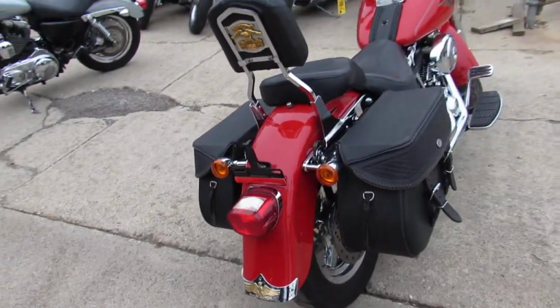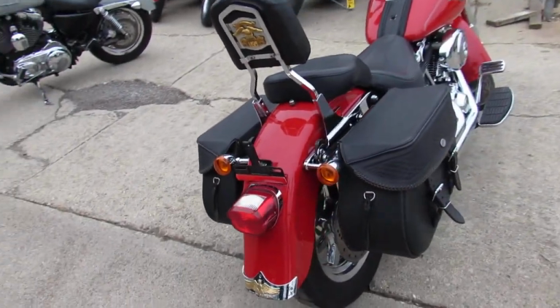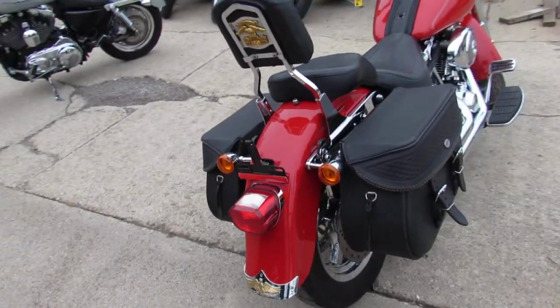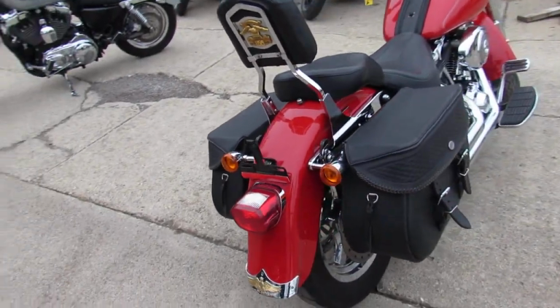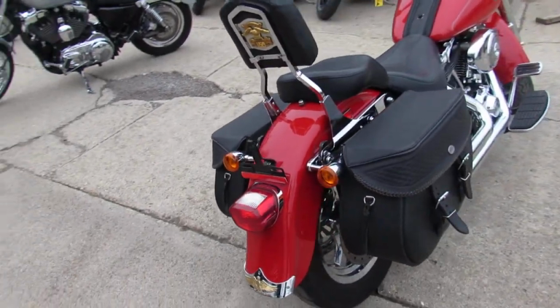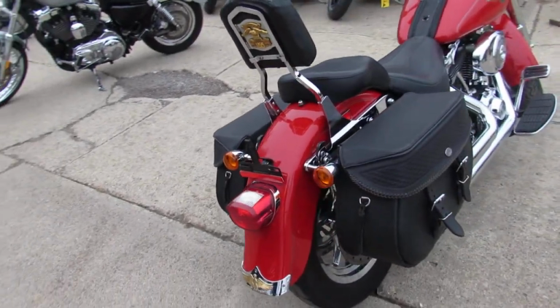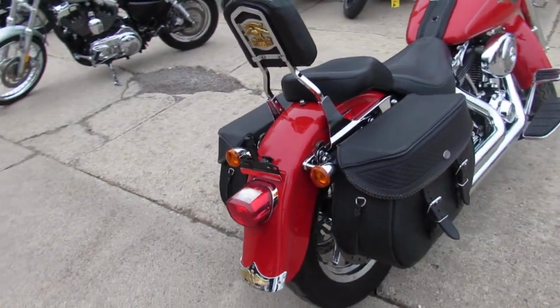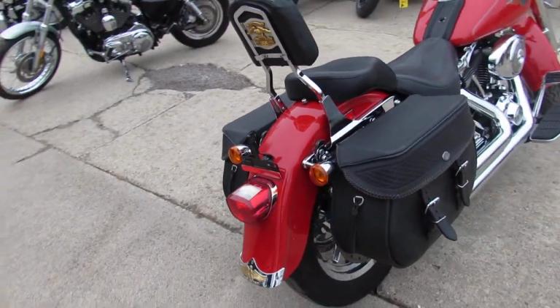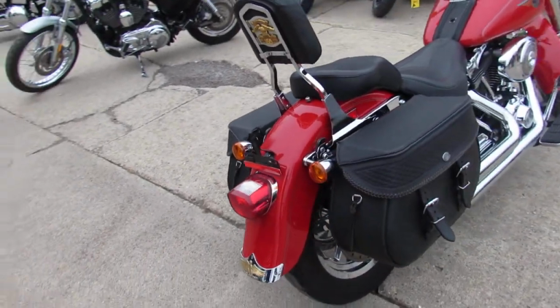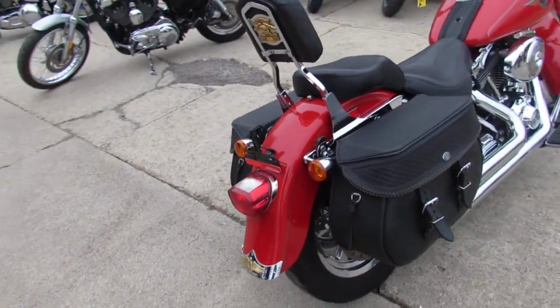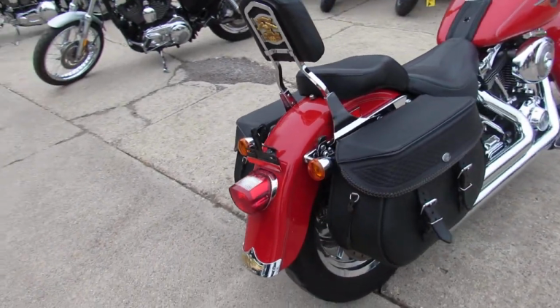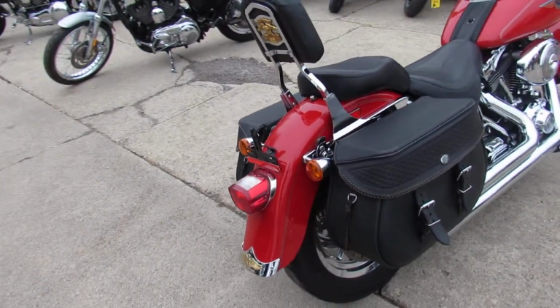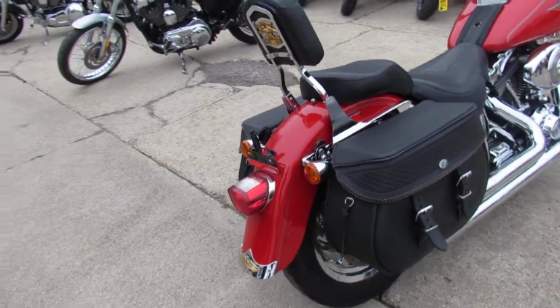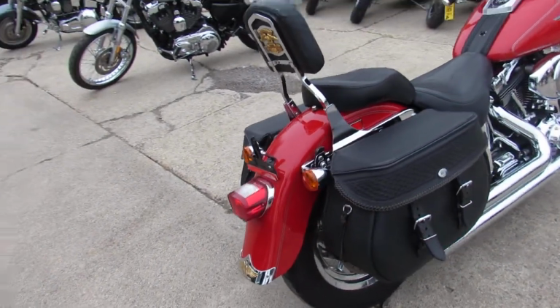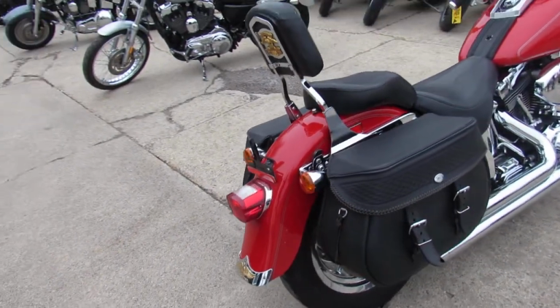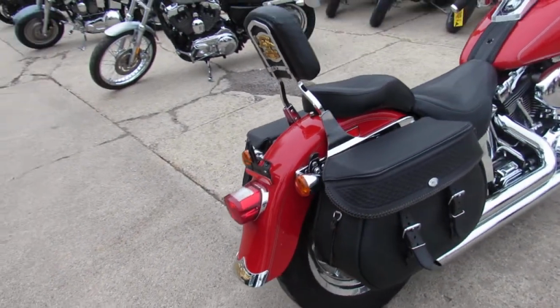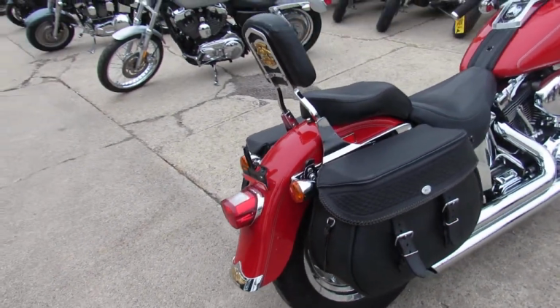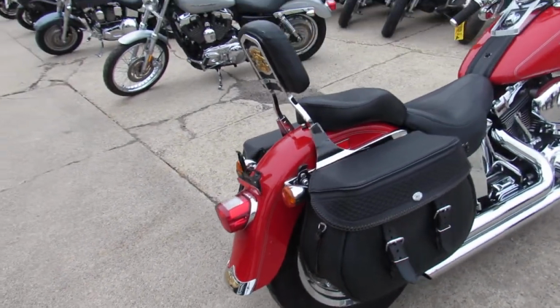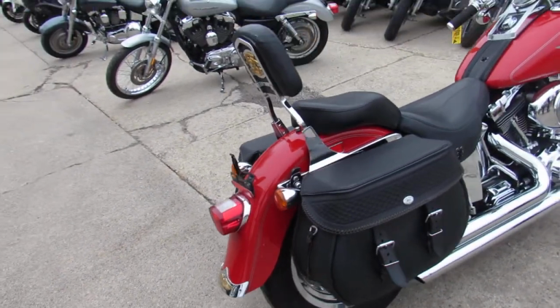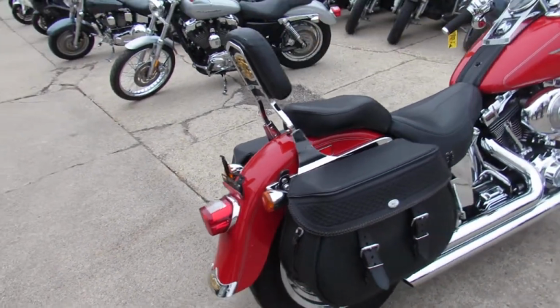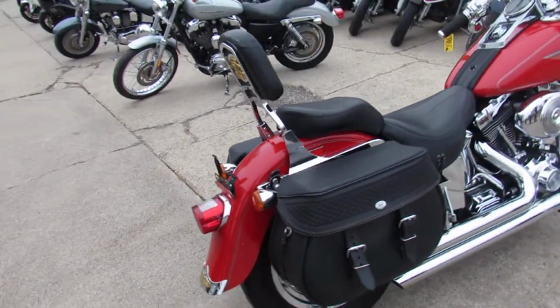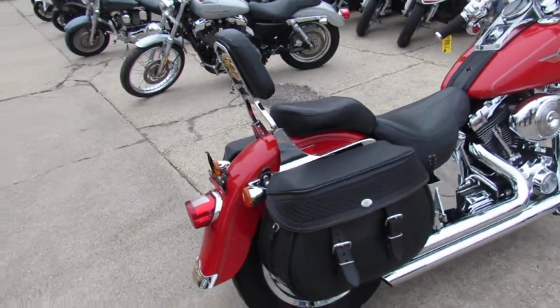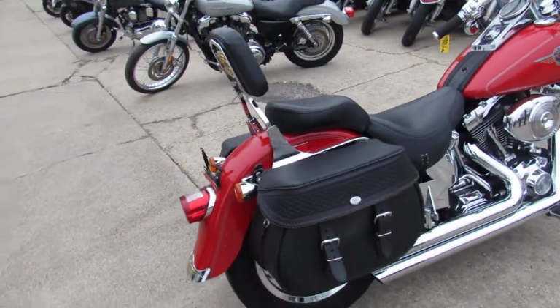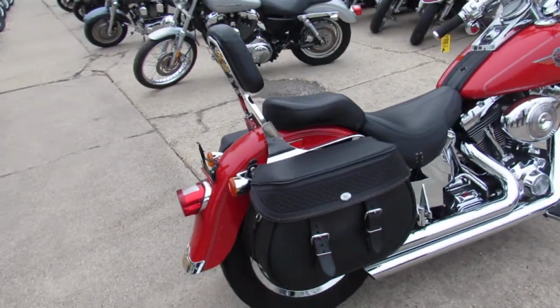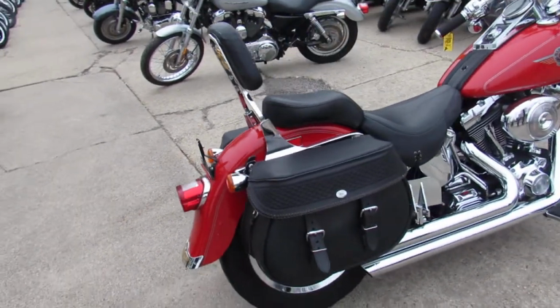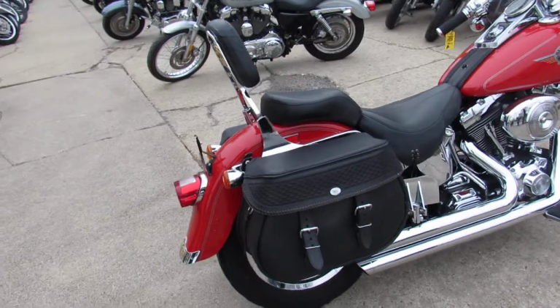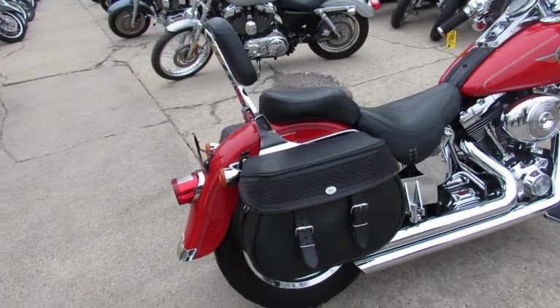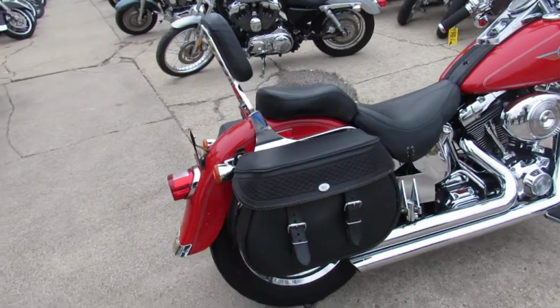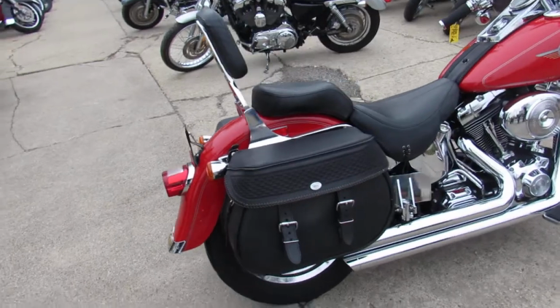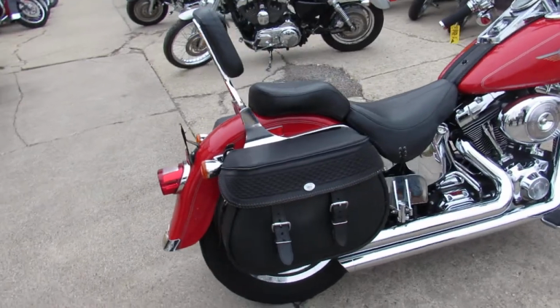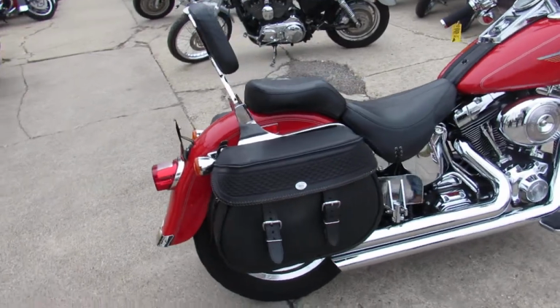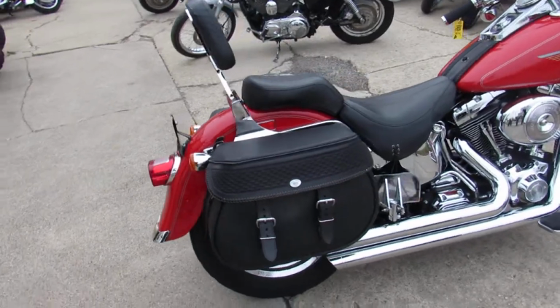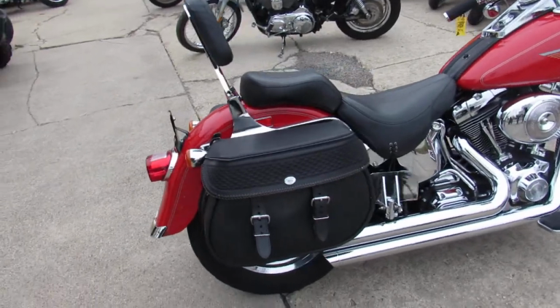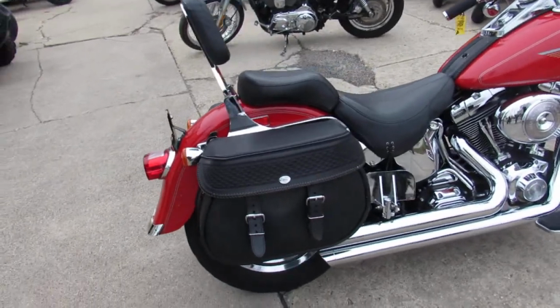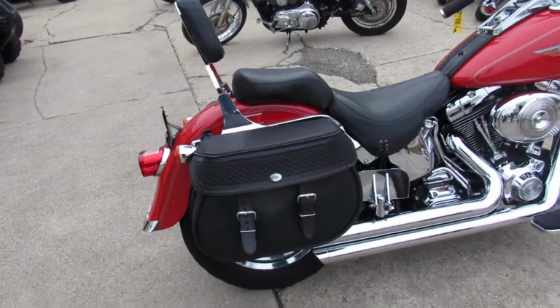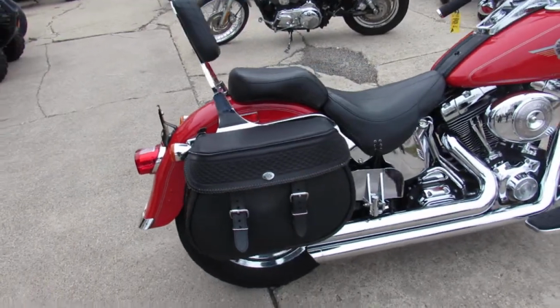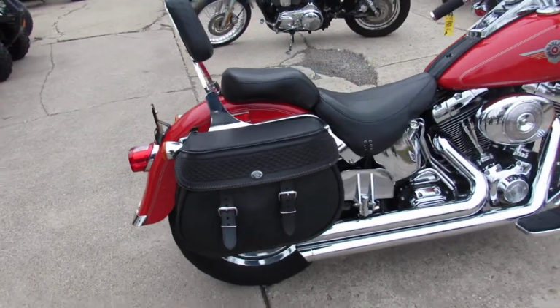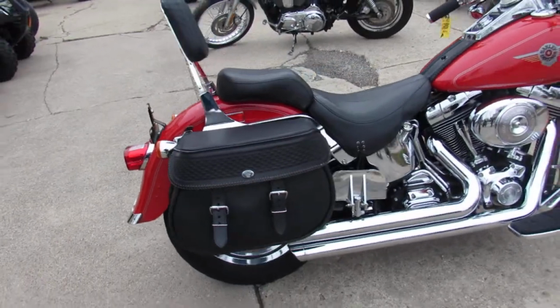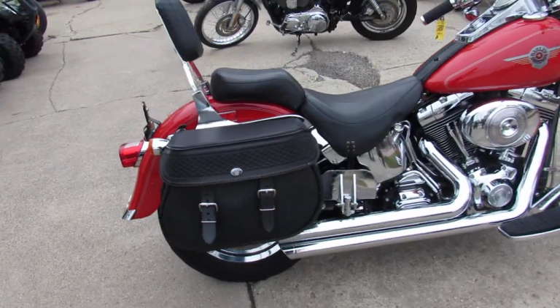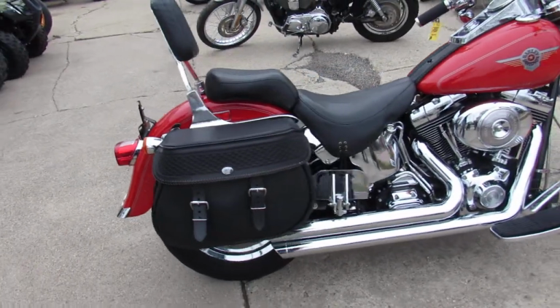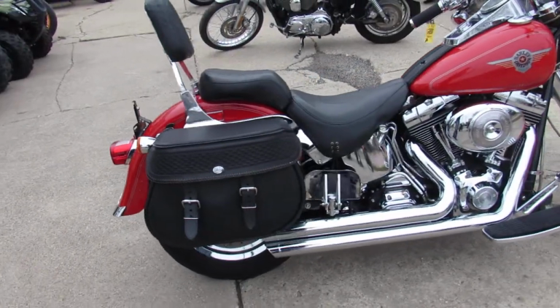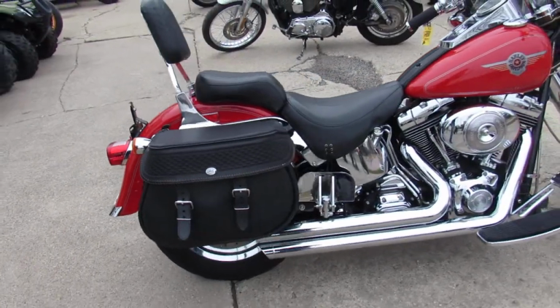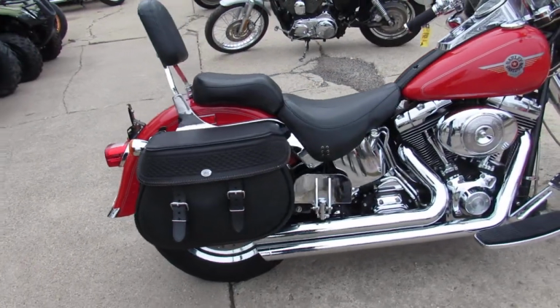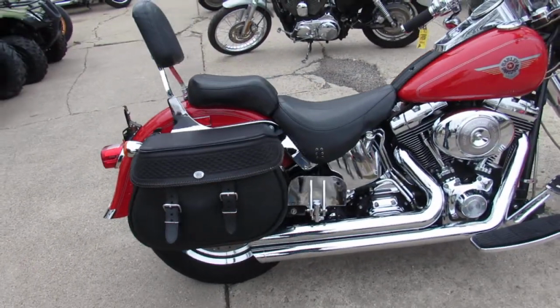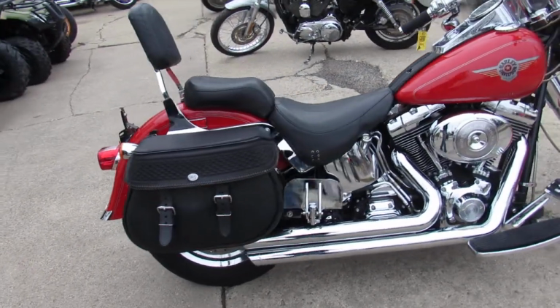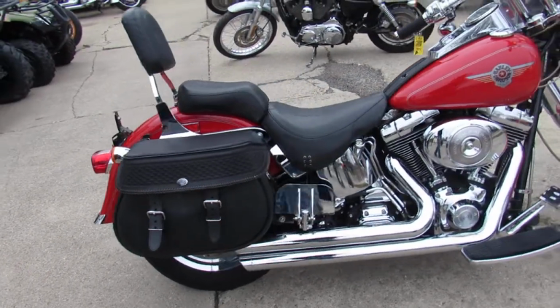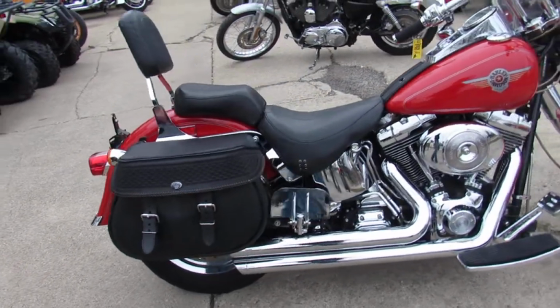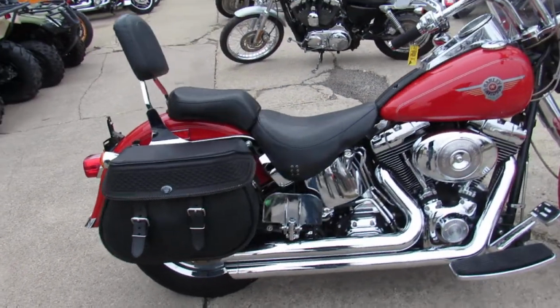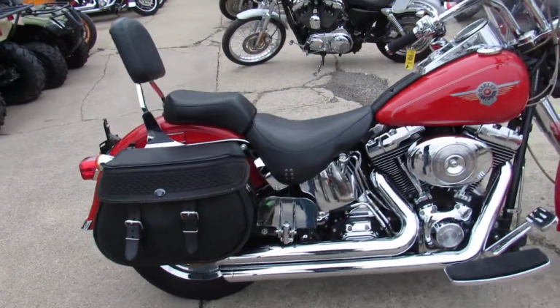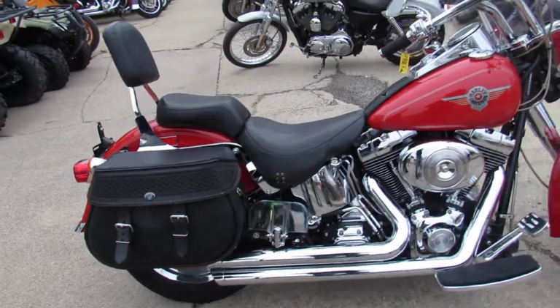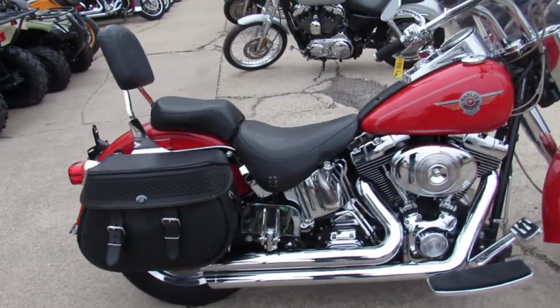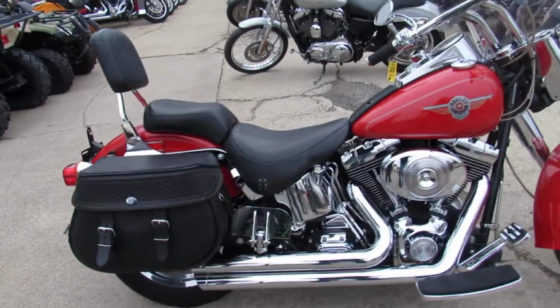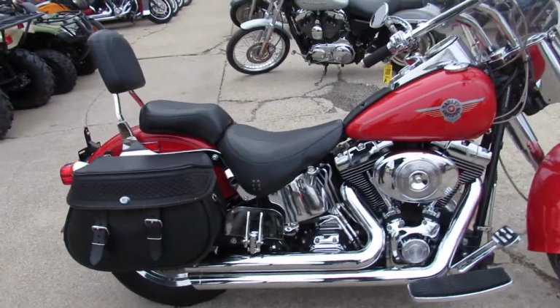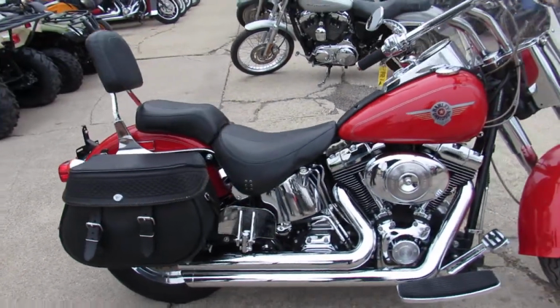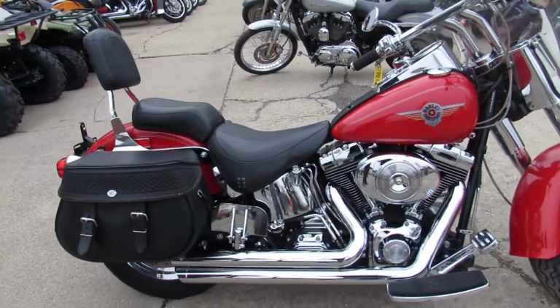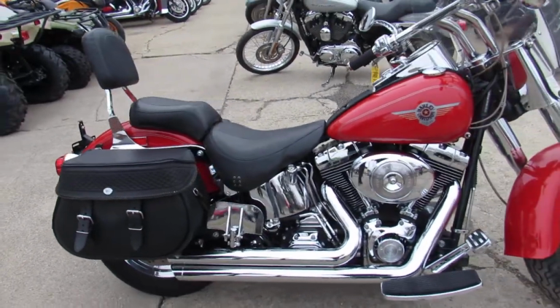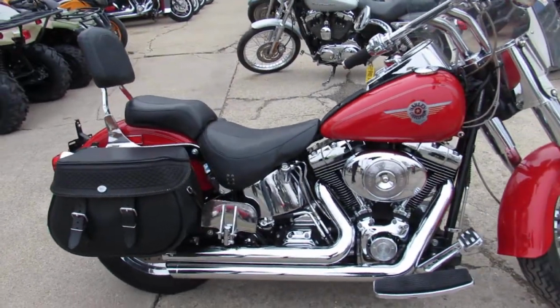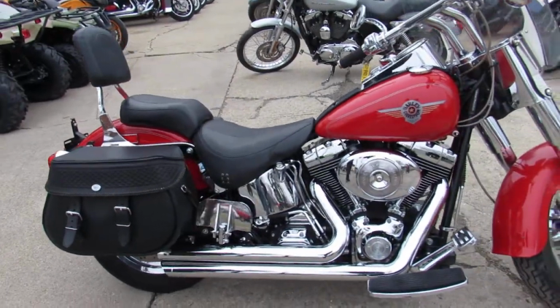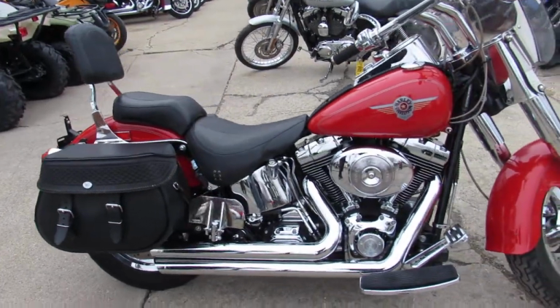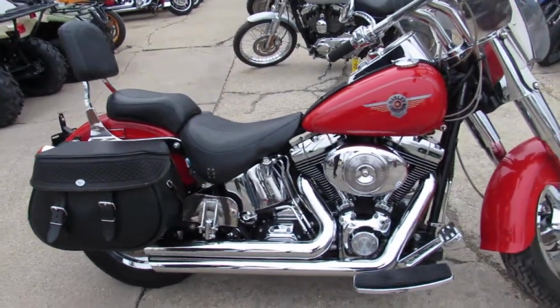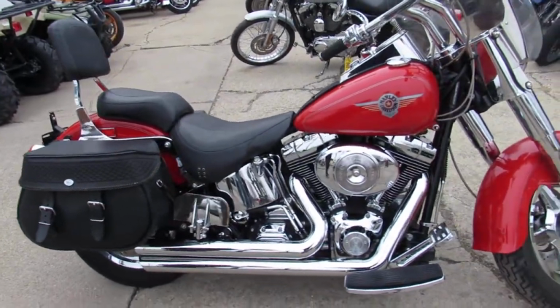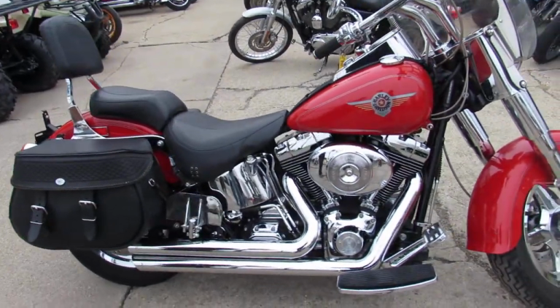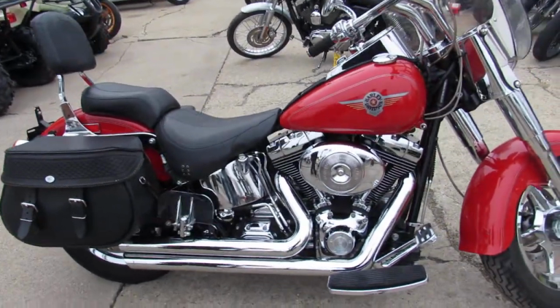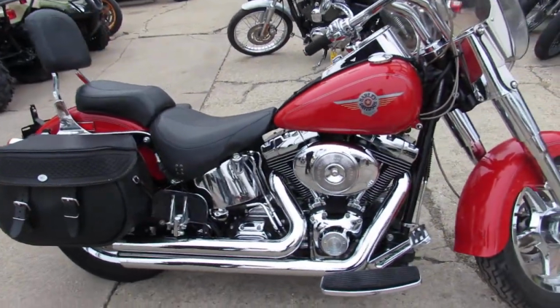Check out this low mileage bike guys, it's got chrome everywhere — only 24,807 miles on this bright red Fatboy.